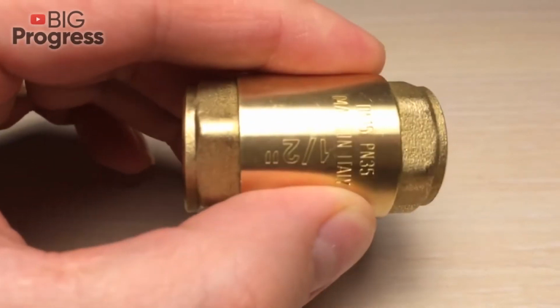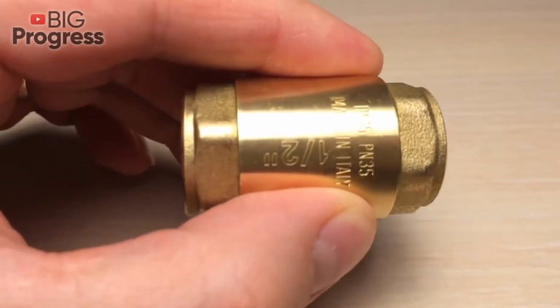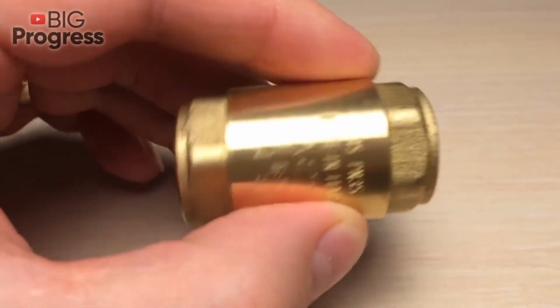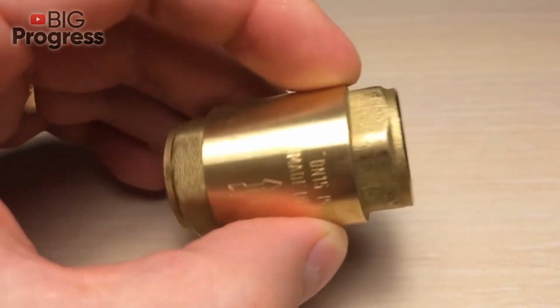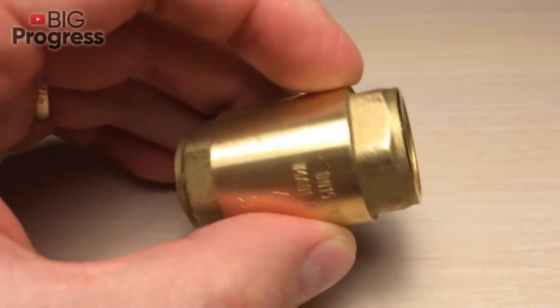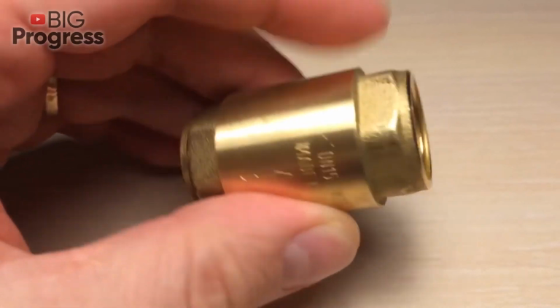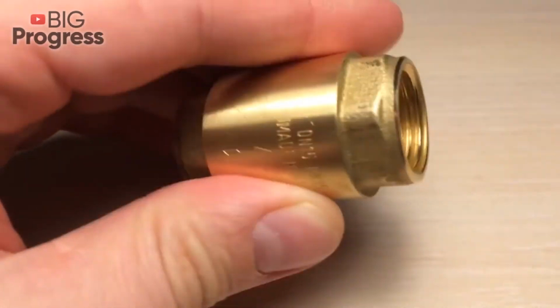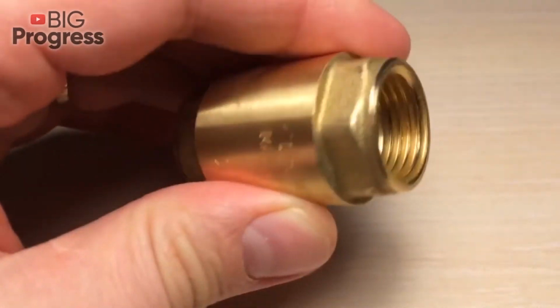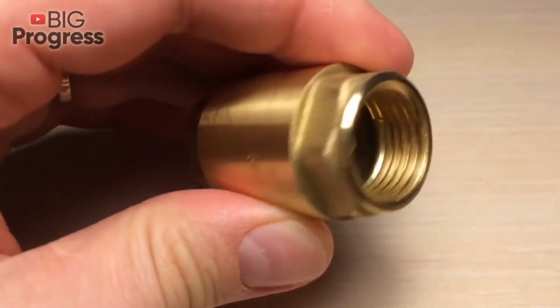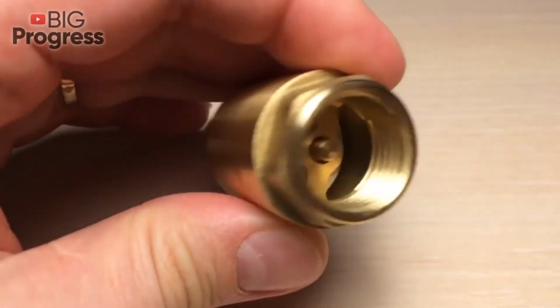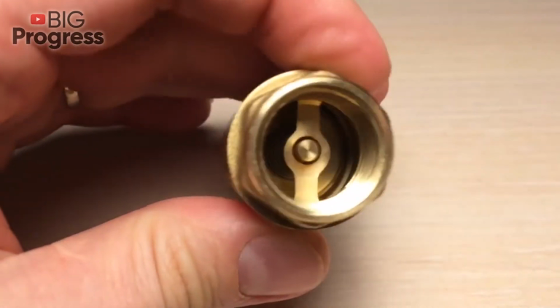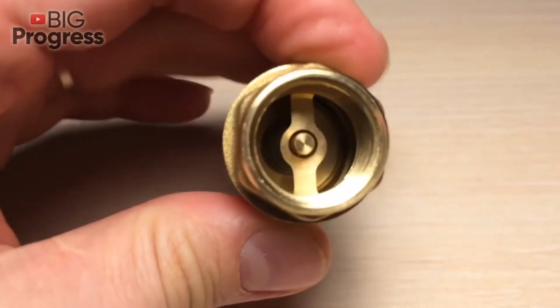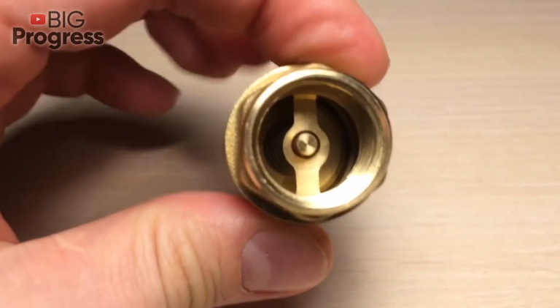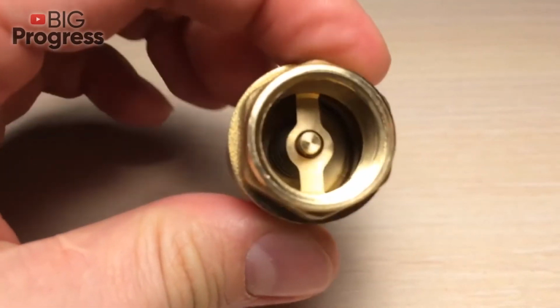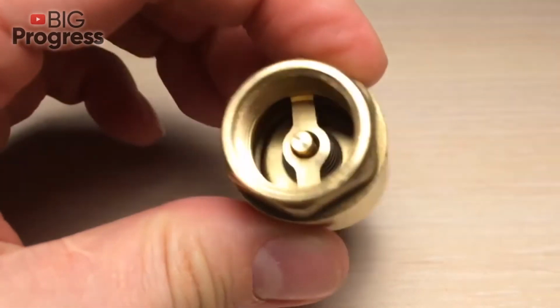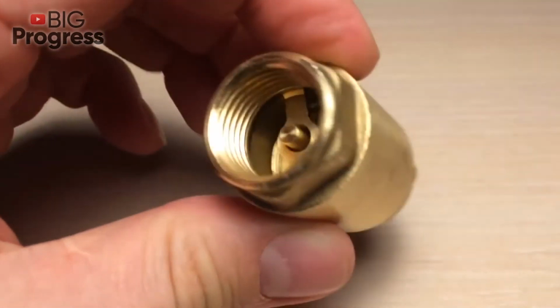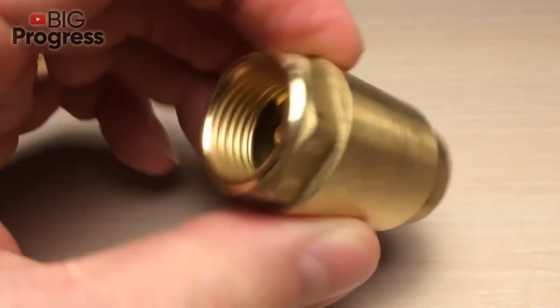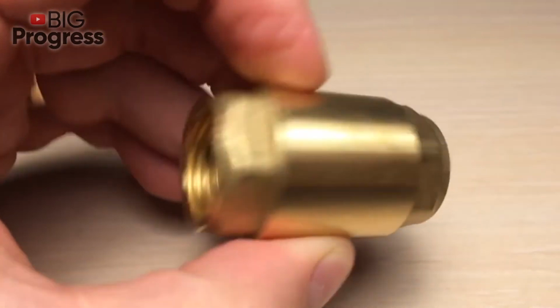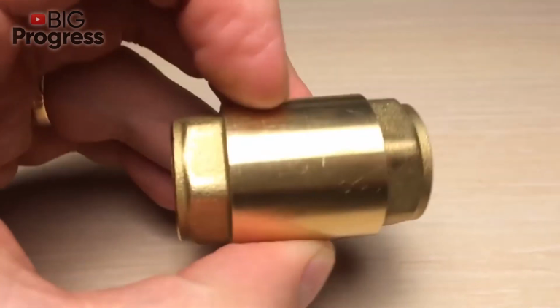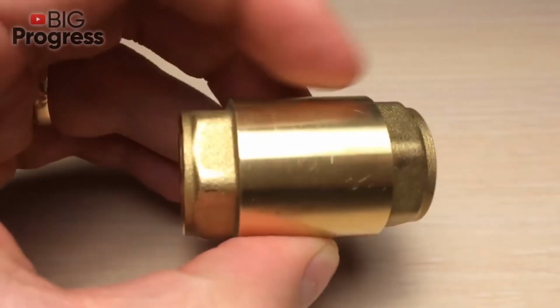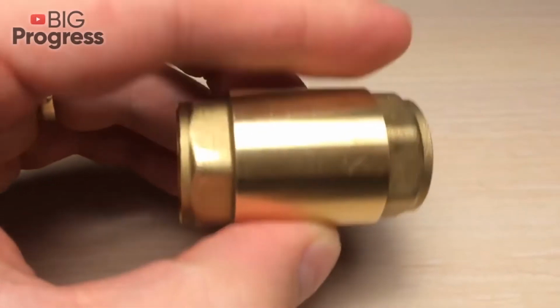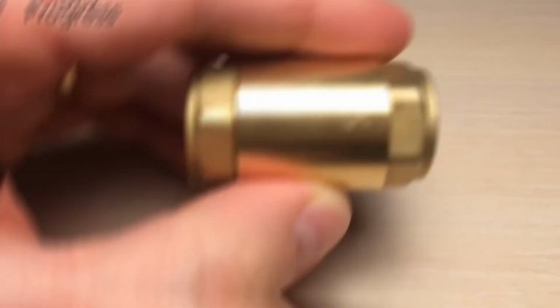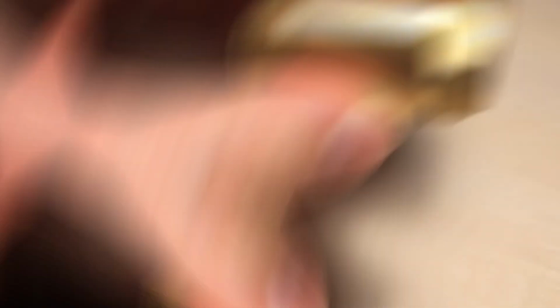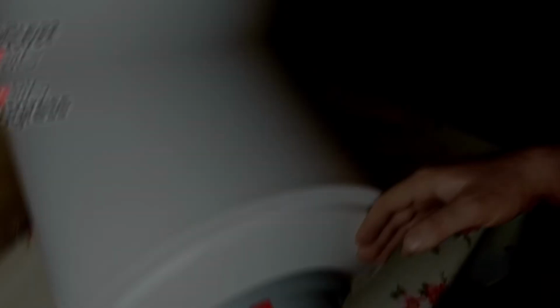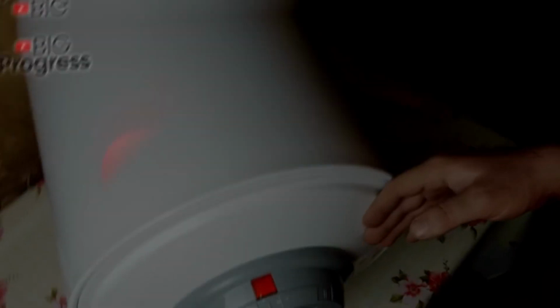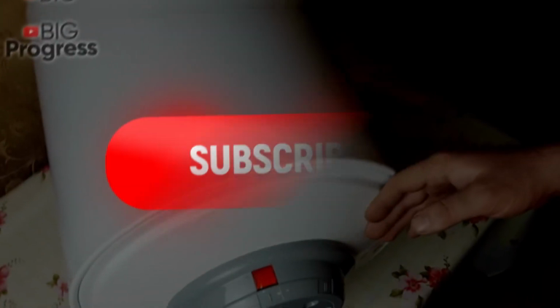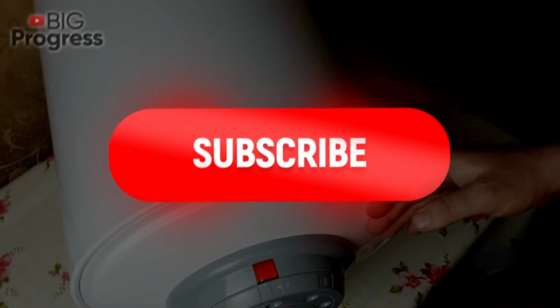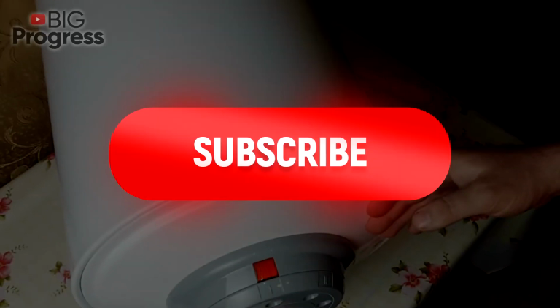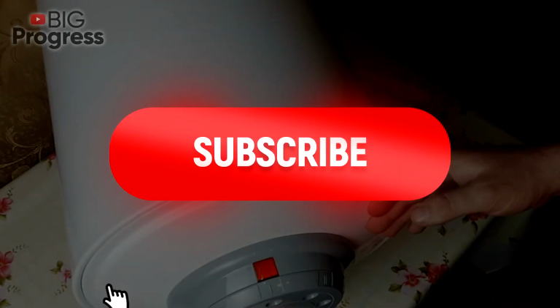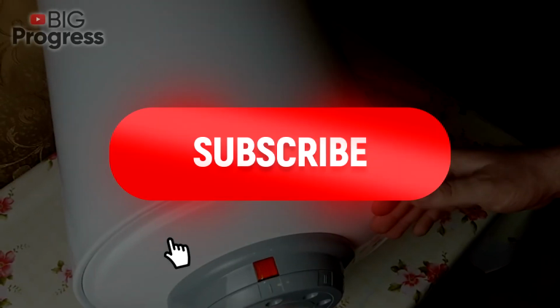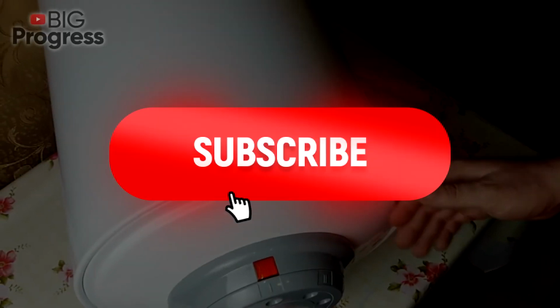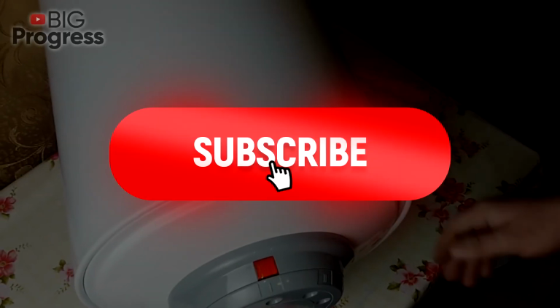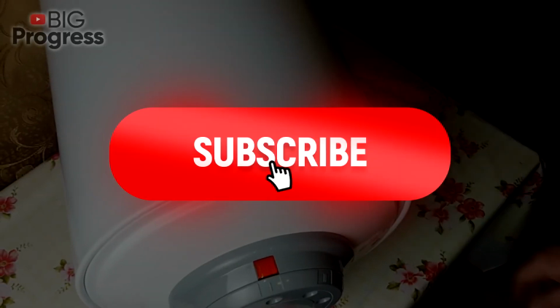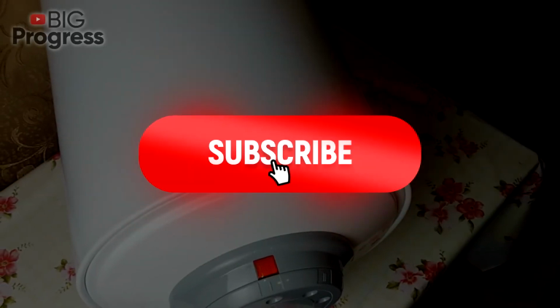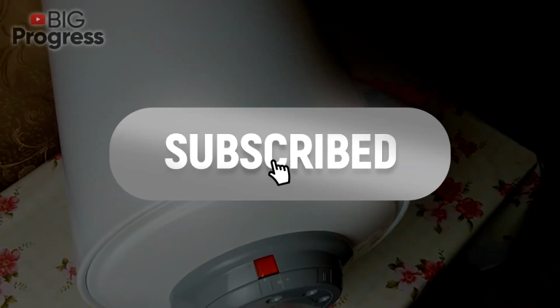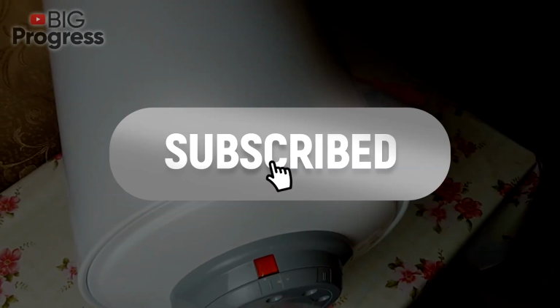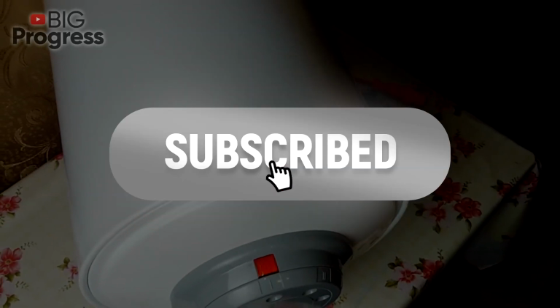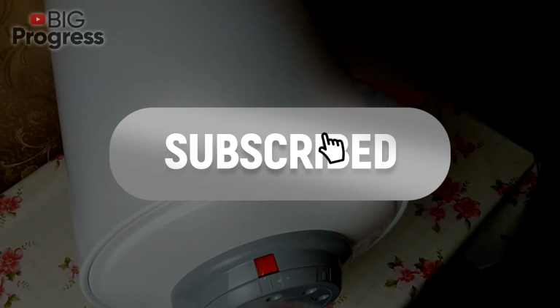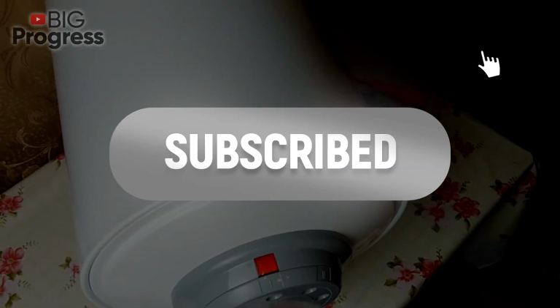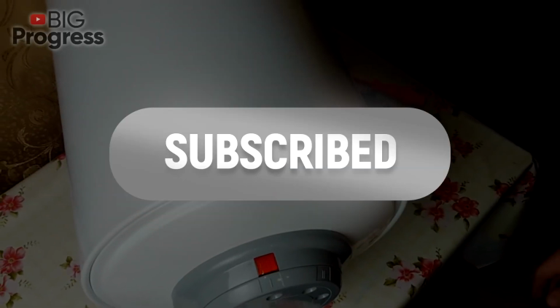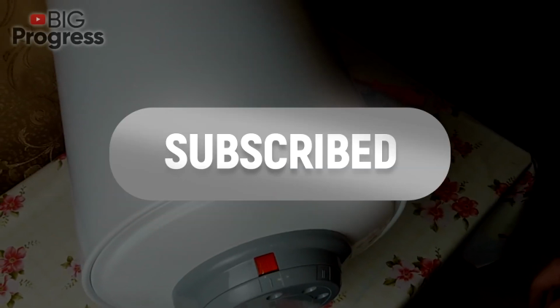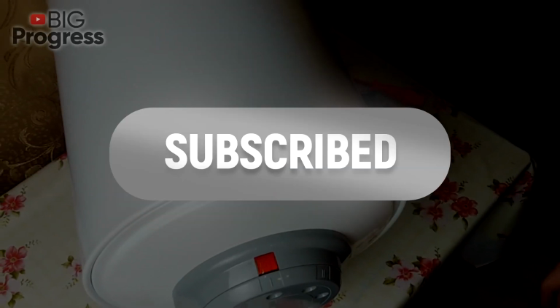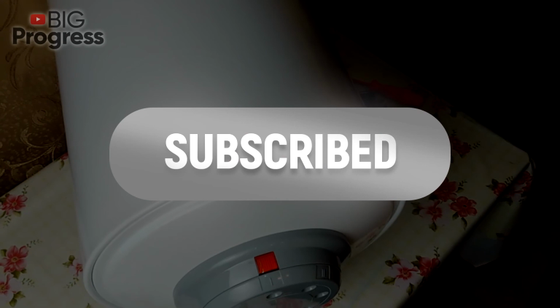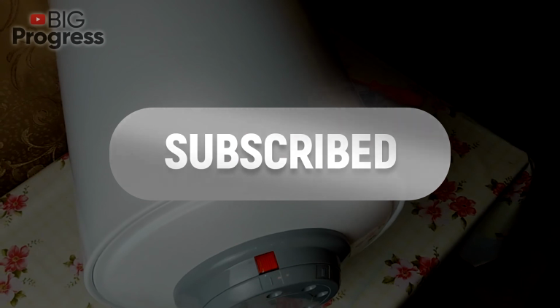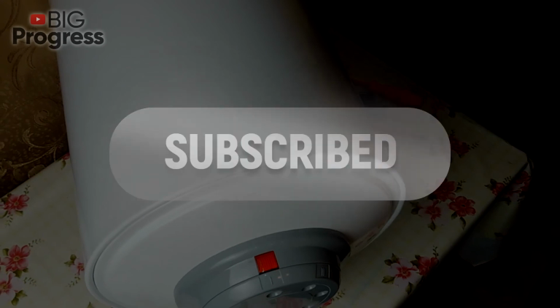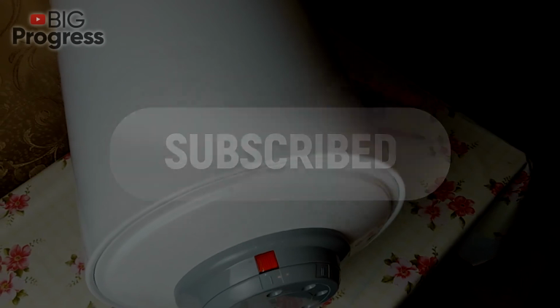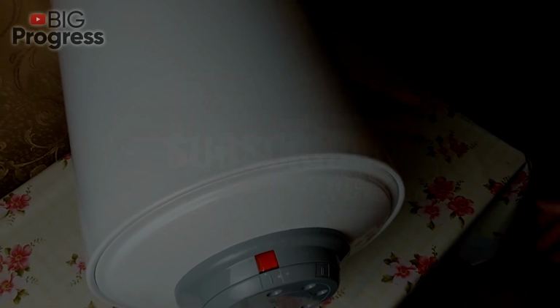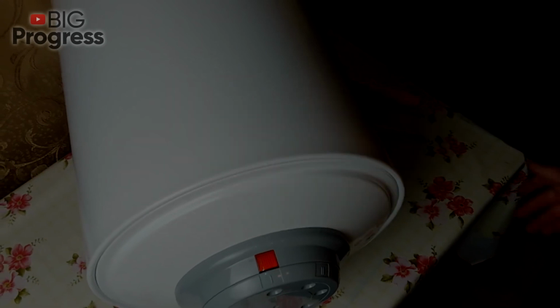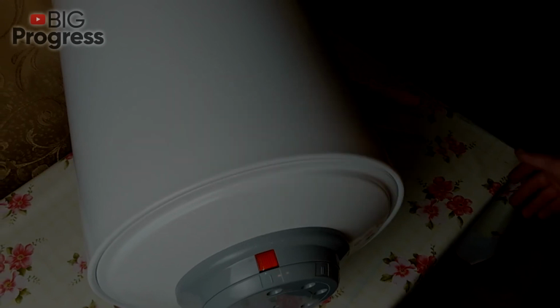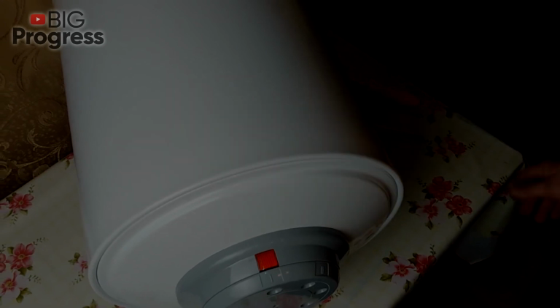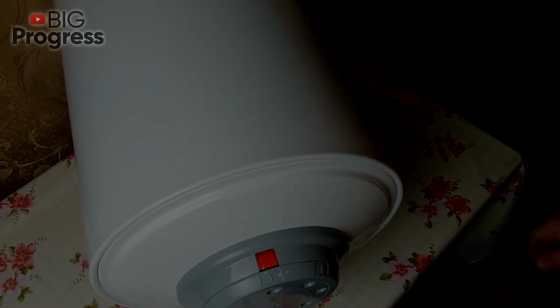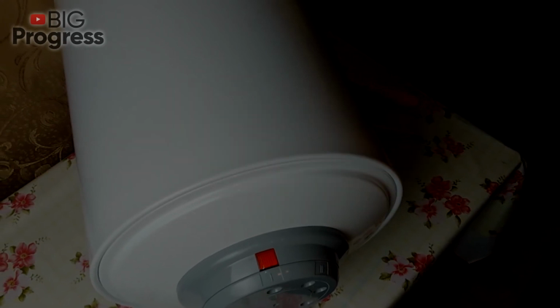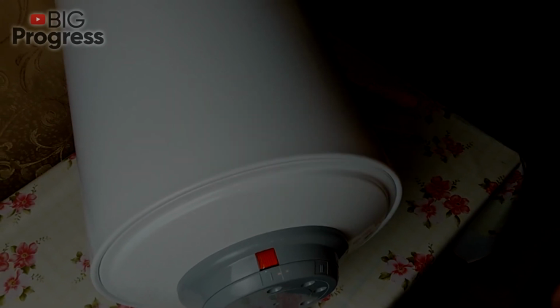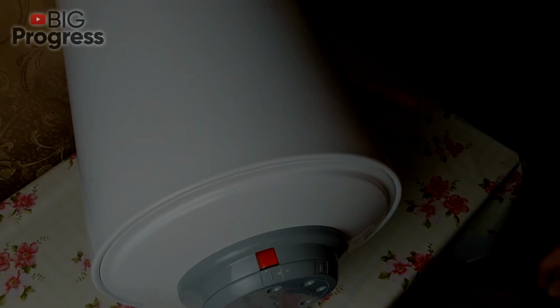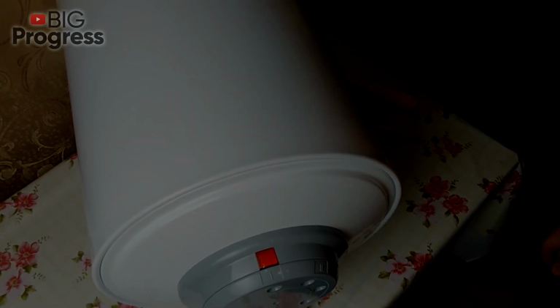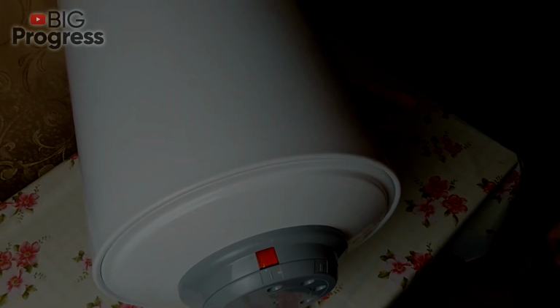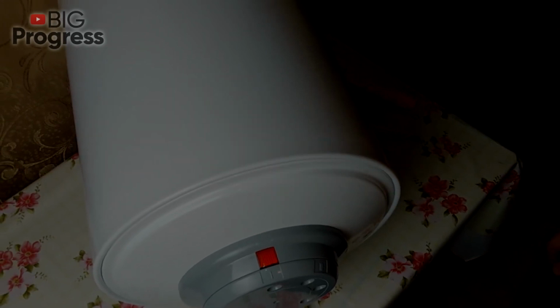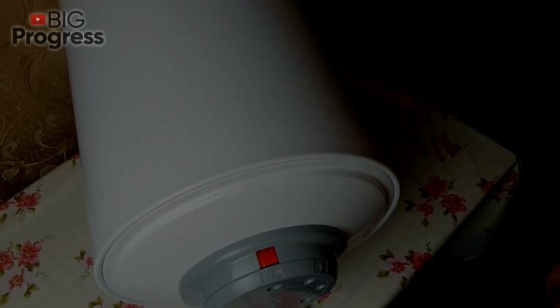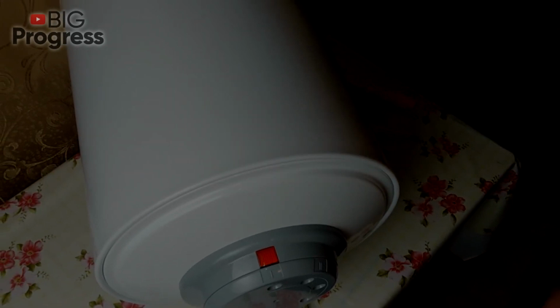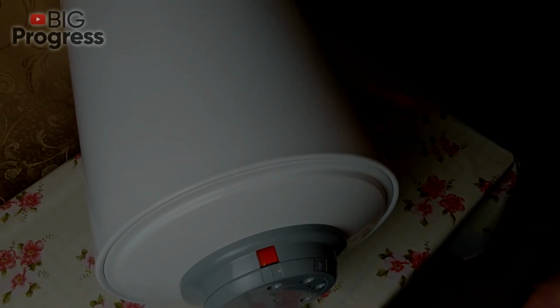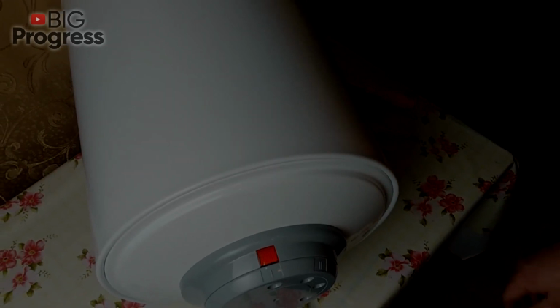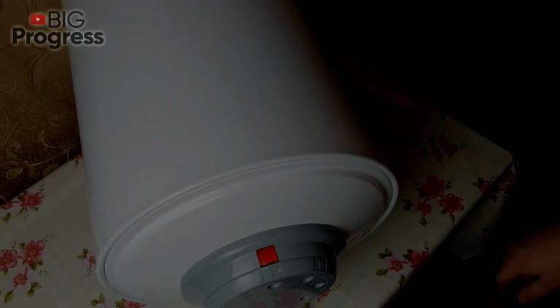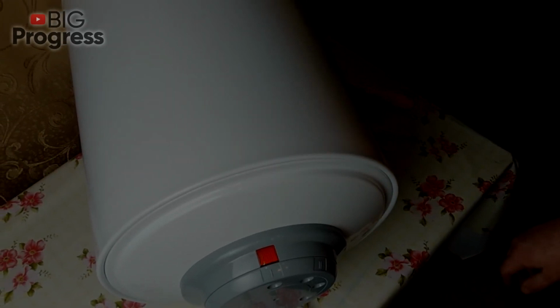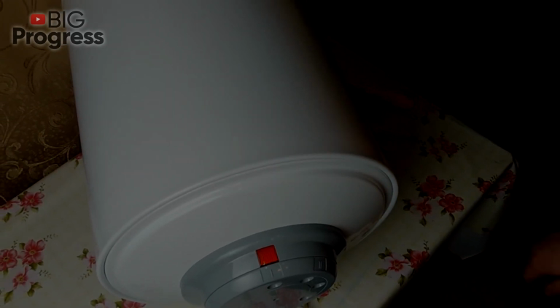Don't forget to subscribe to our YouTube channel in order not to miss anything new!